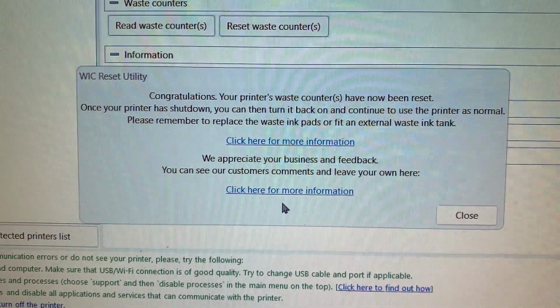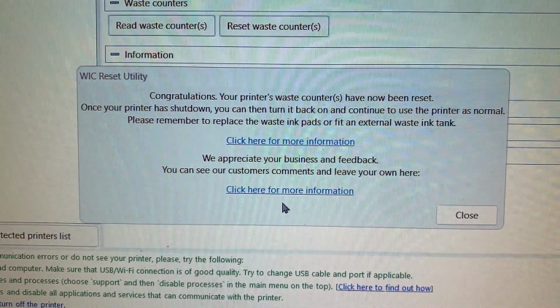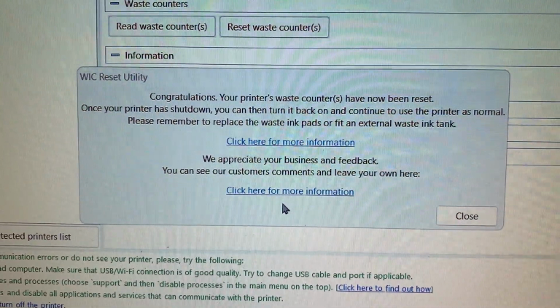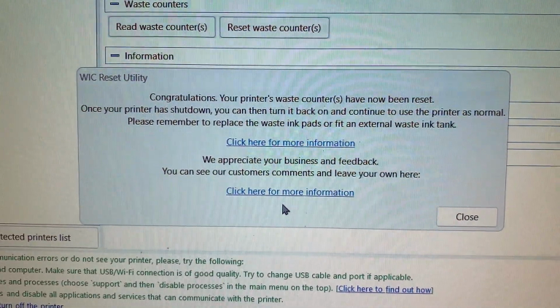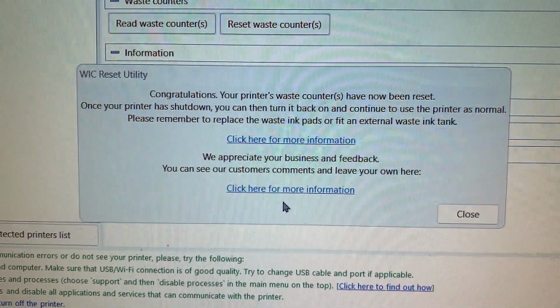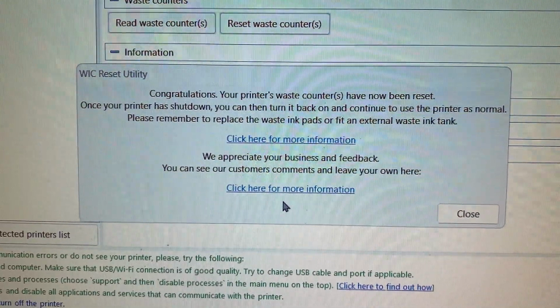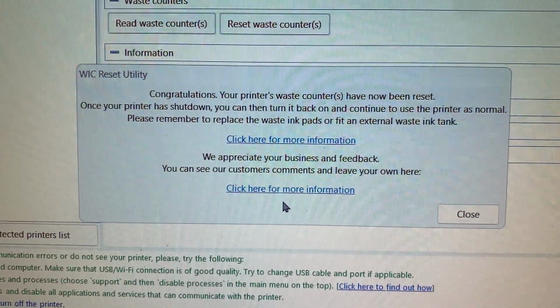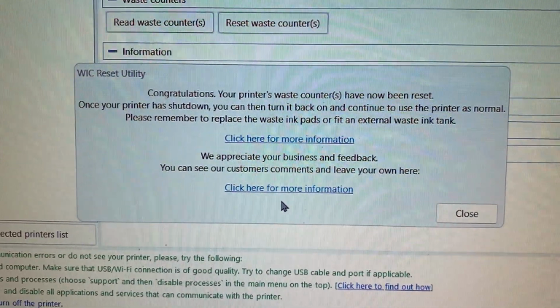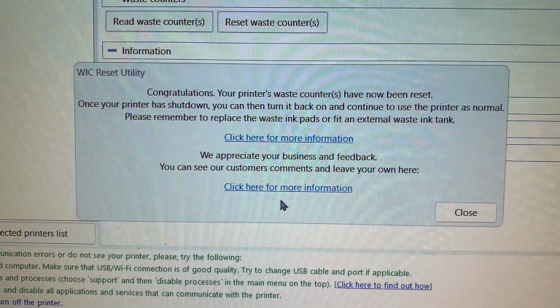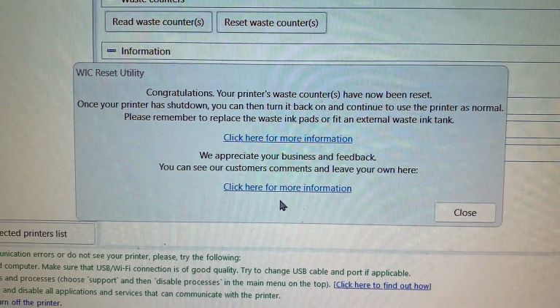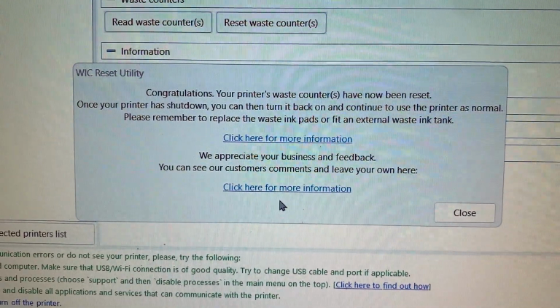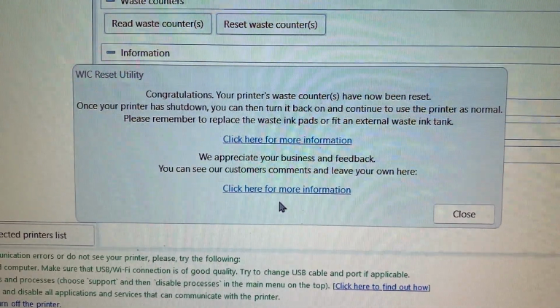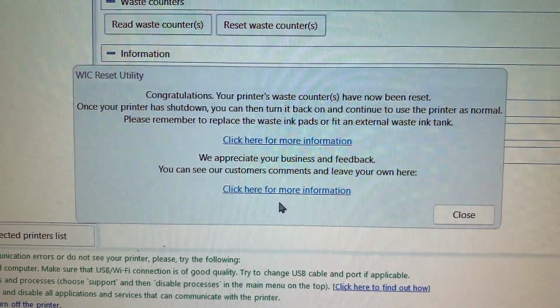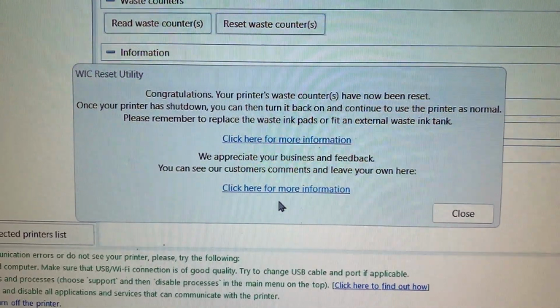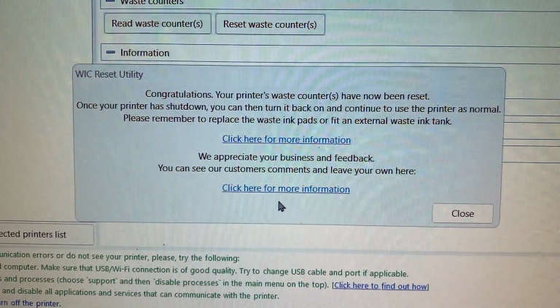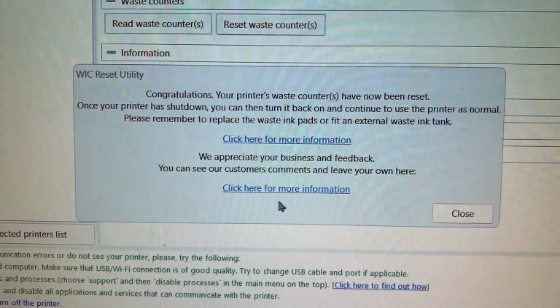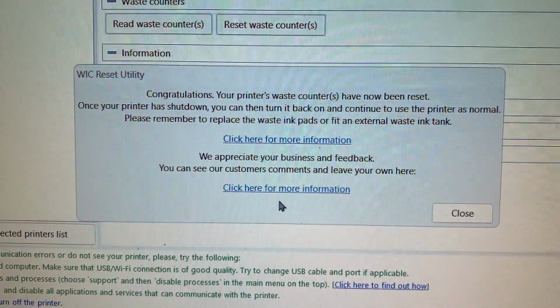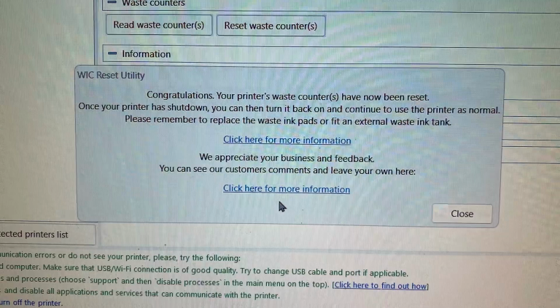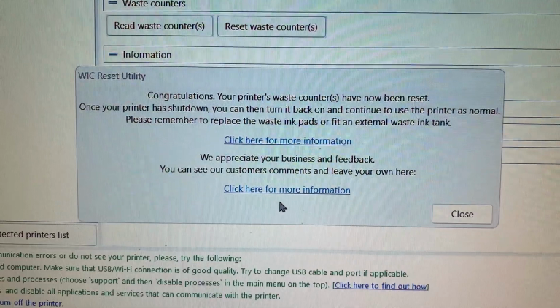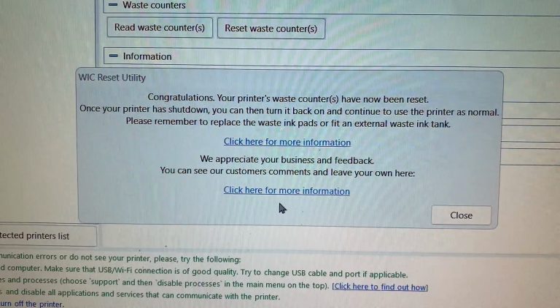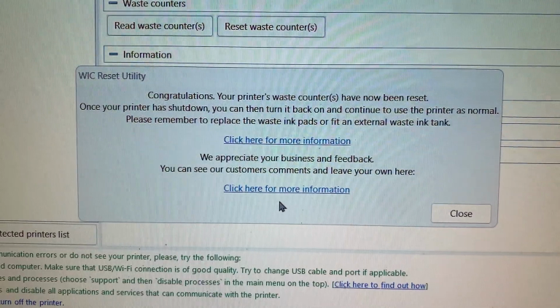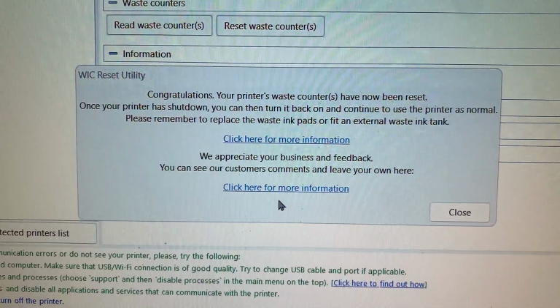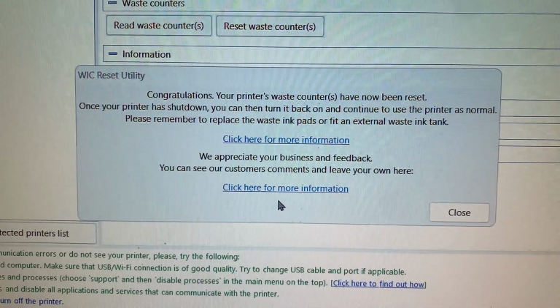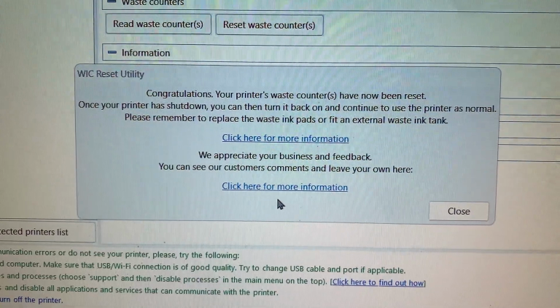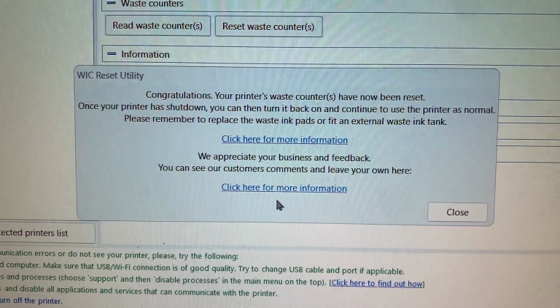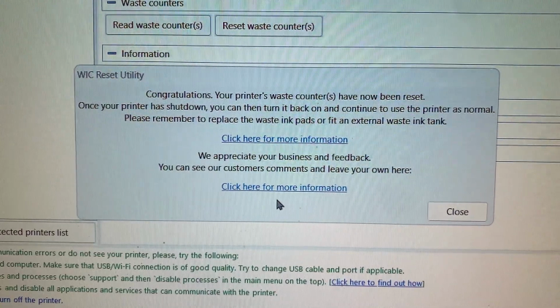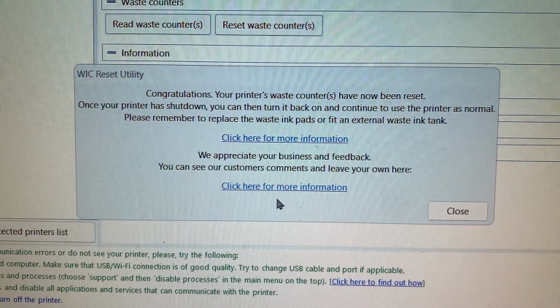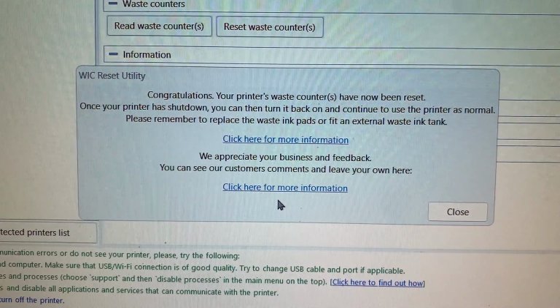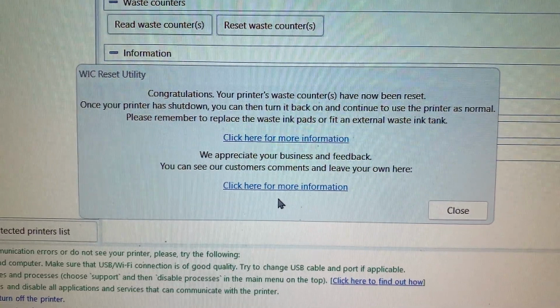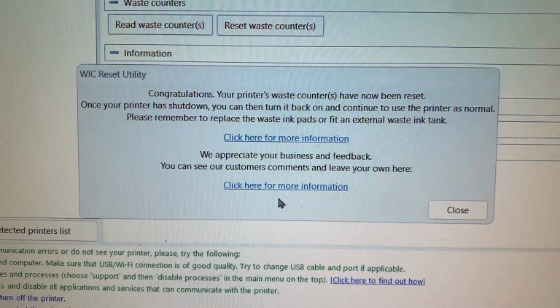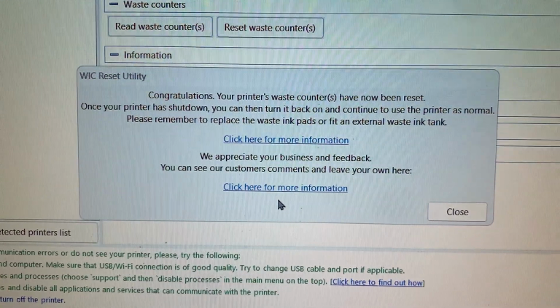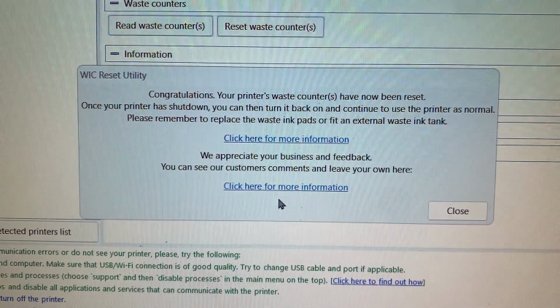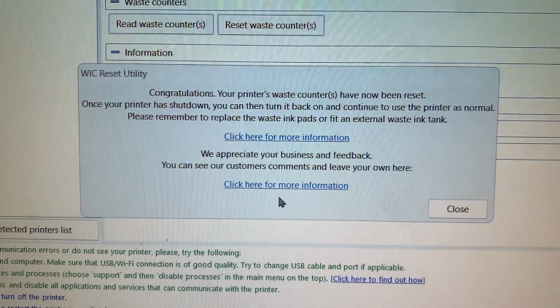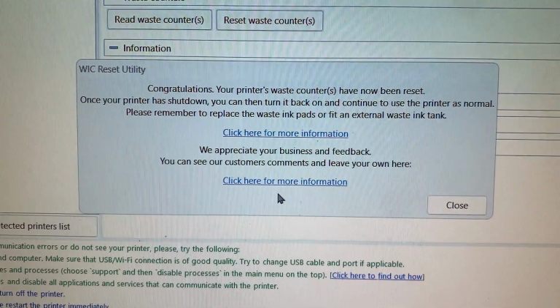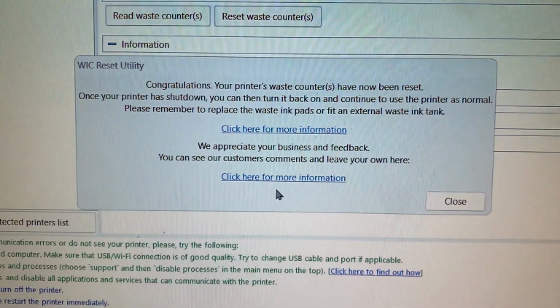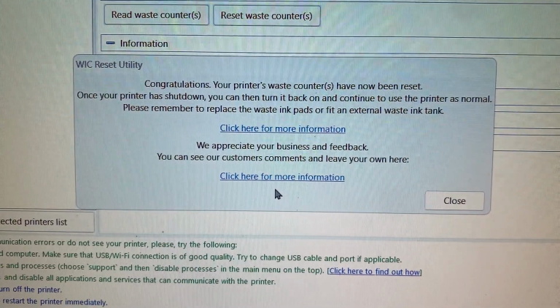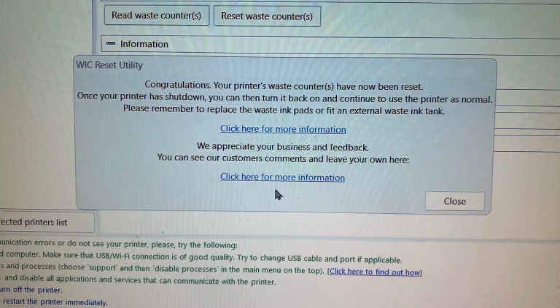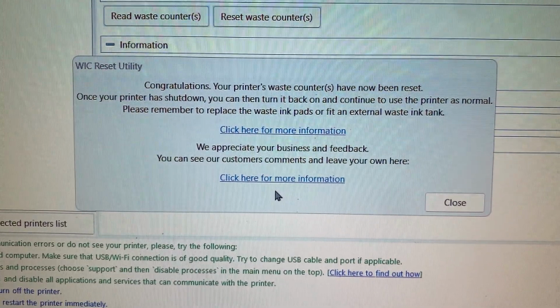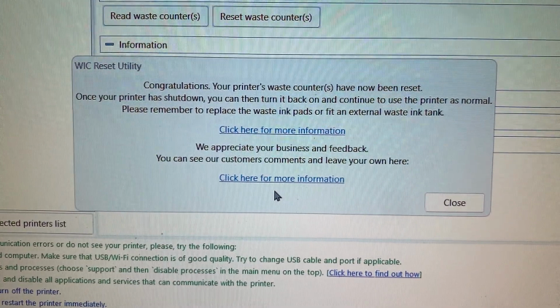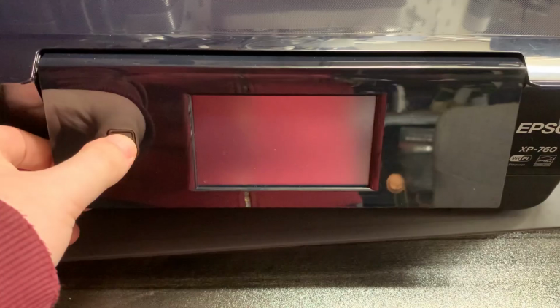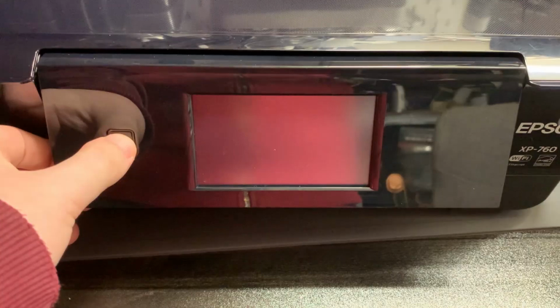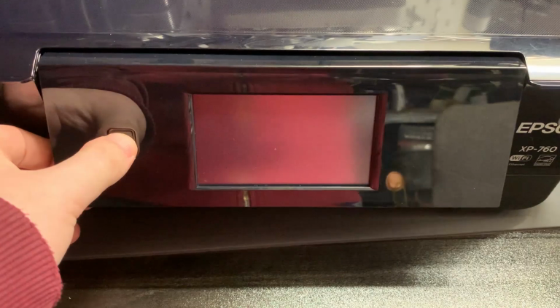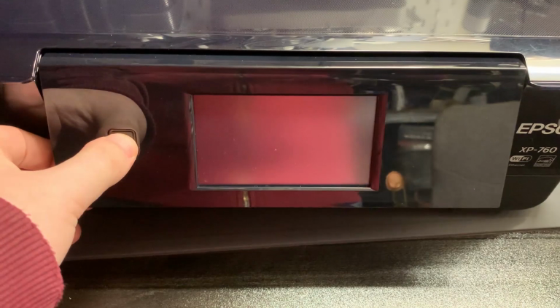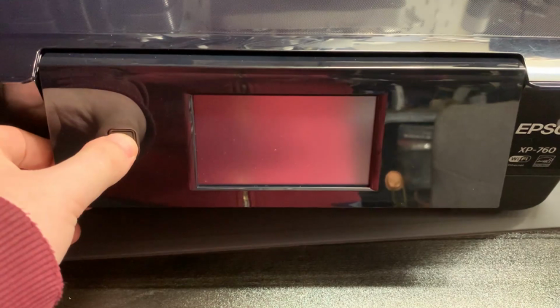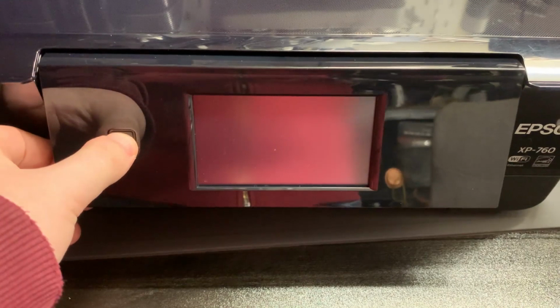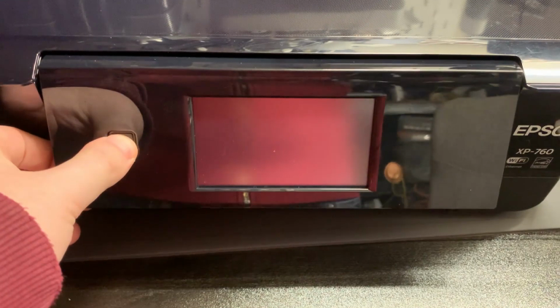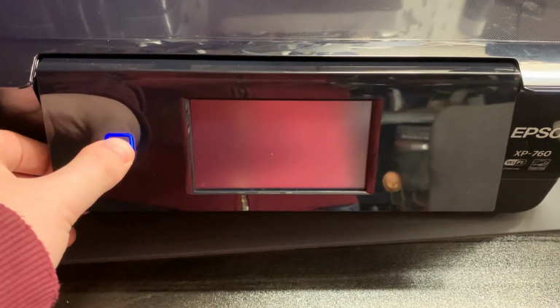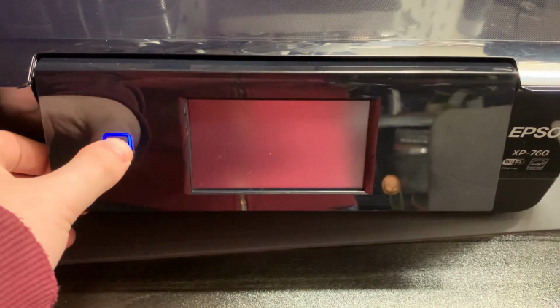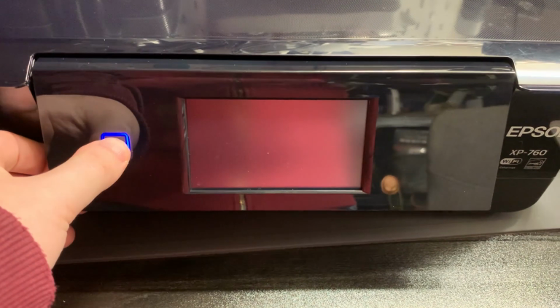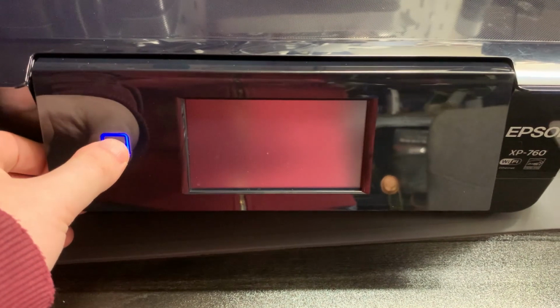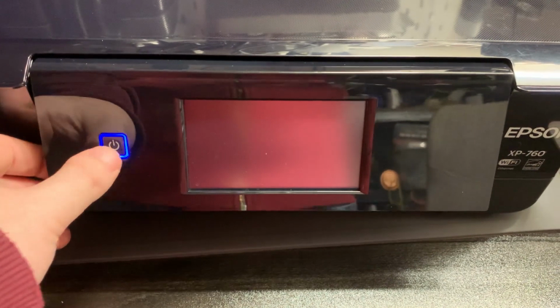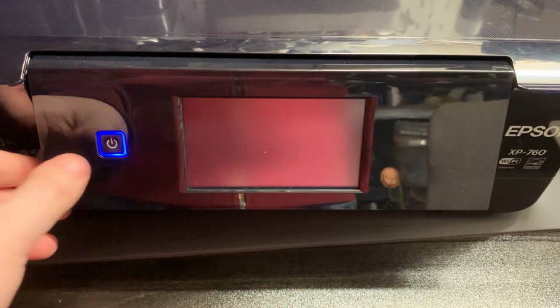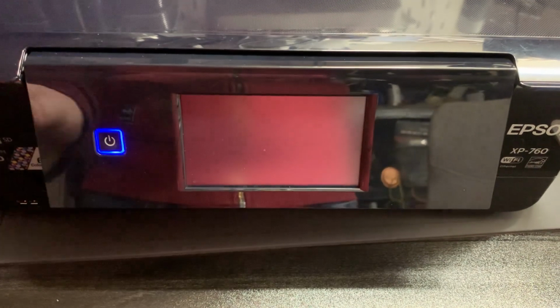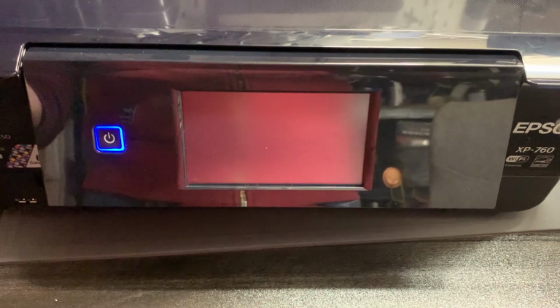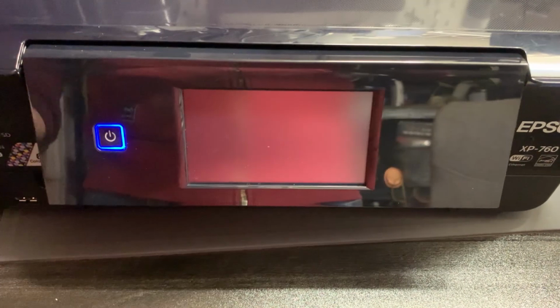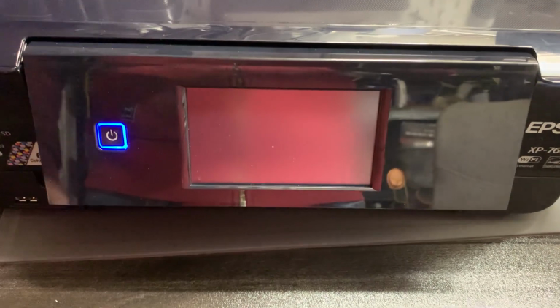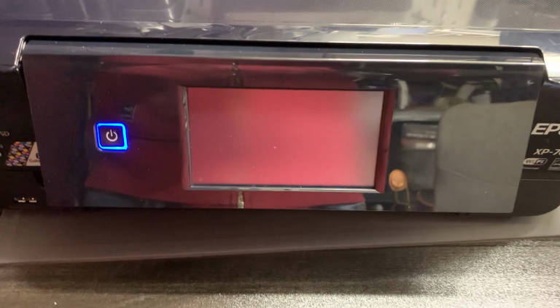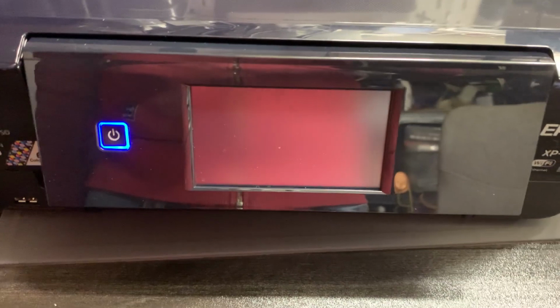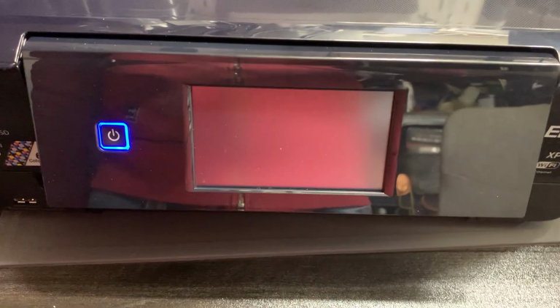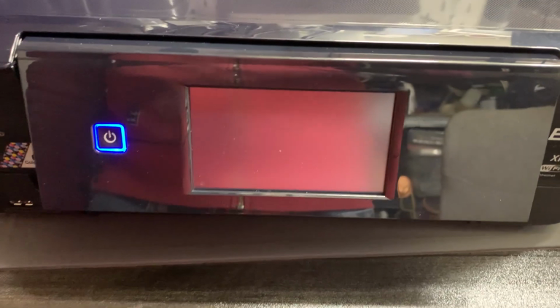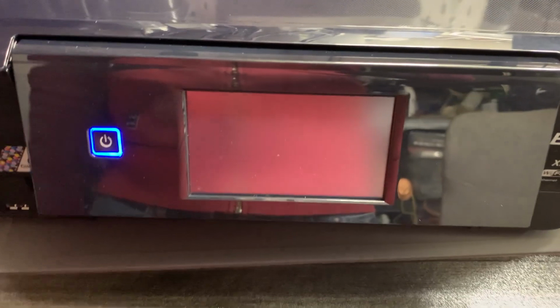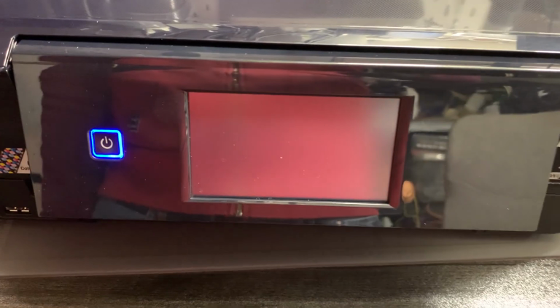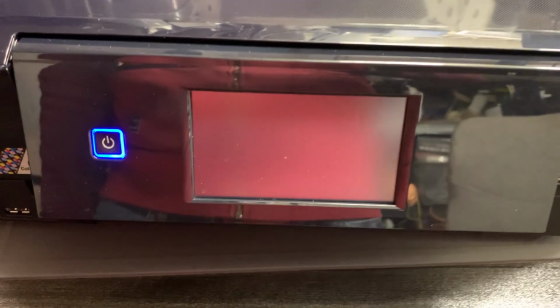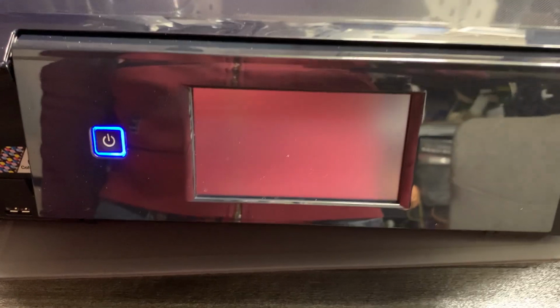Now as you can see on the screen it says 'Congratulations, your printer's waste counters have now been reset. Once your printer's been shut down you can turn it back on and continue to use the printer as normal. Please remember to replace the waste ink pads or fit an external waste ink tank.' So let's power it back on and see.